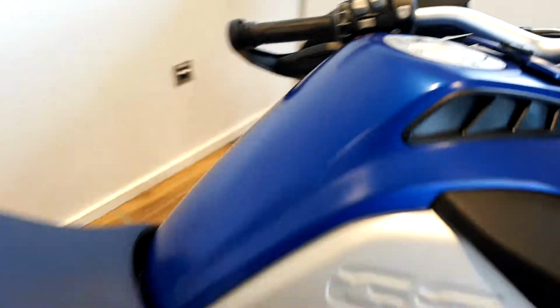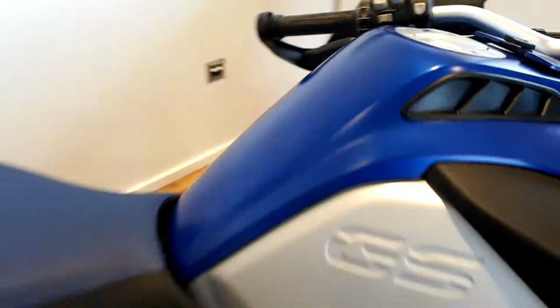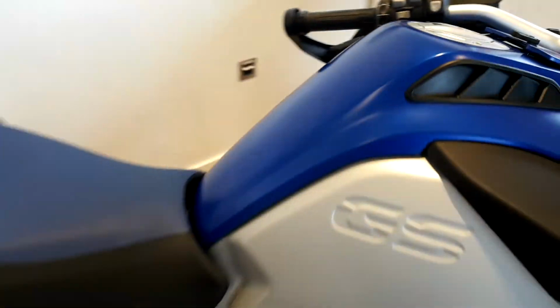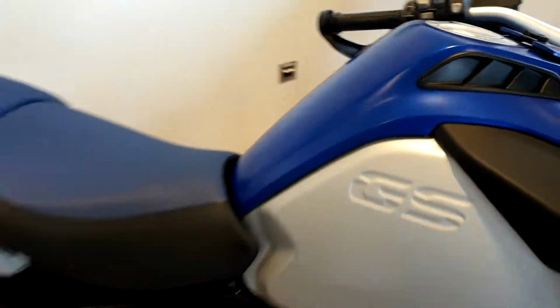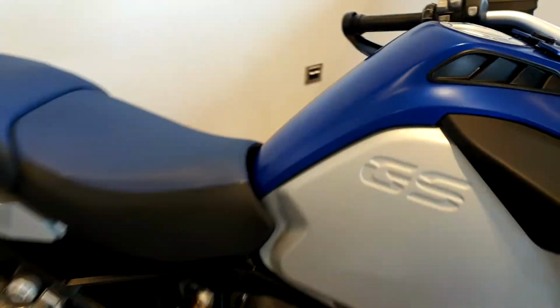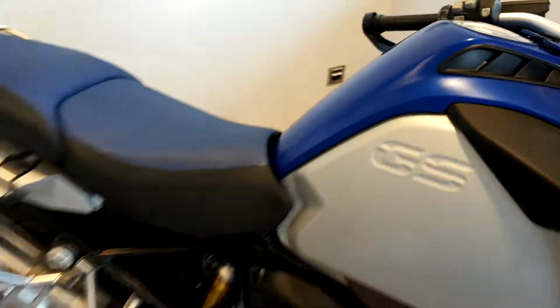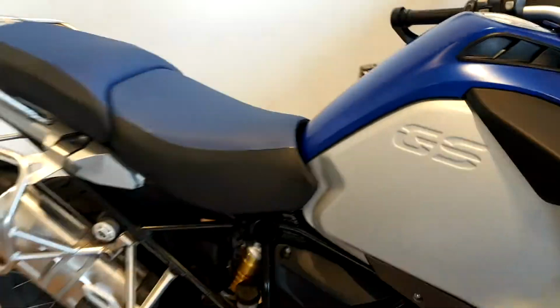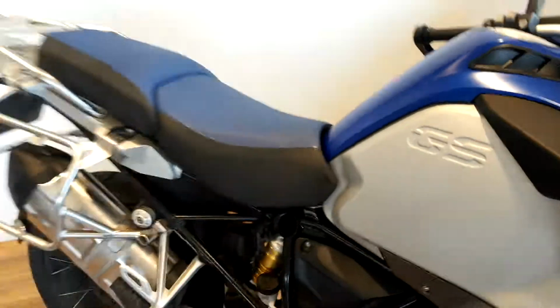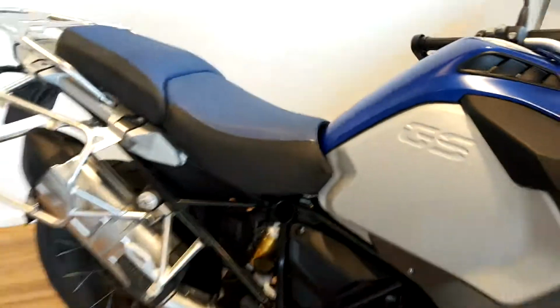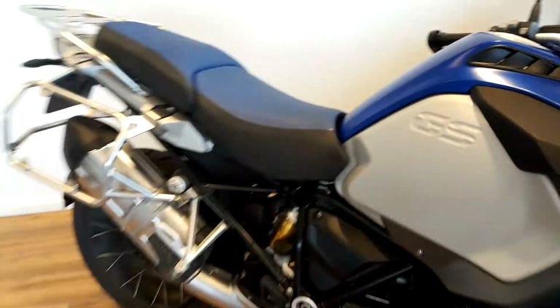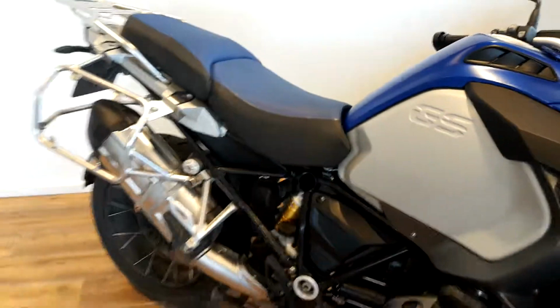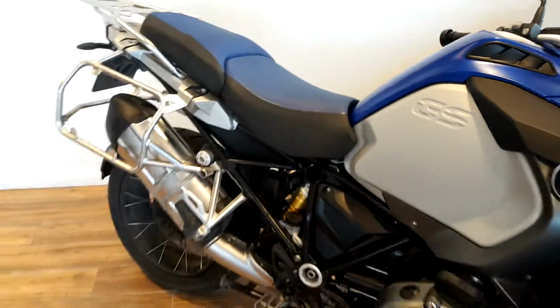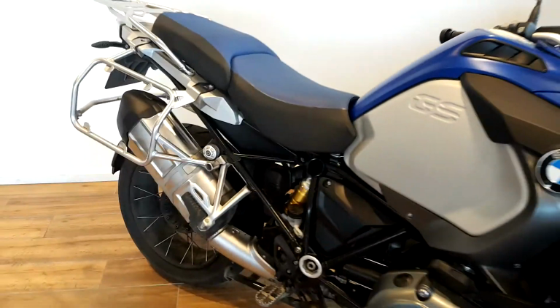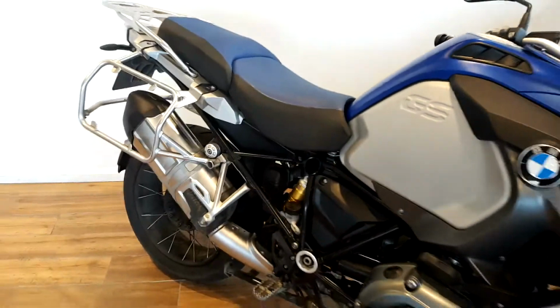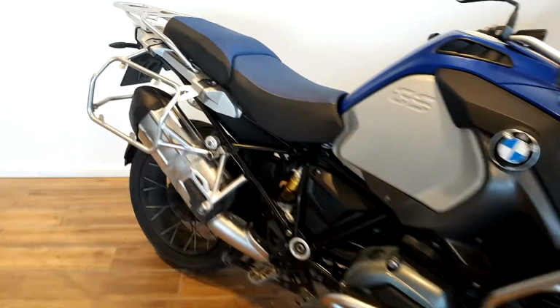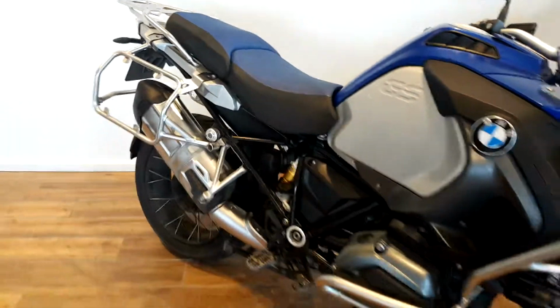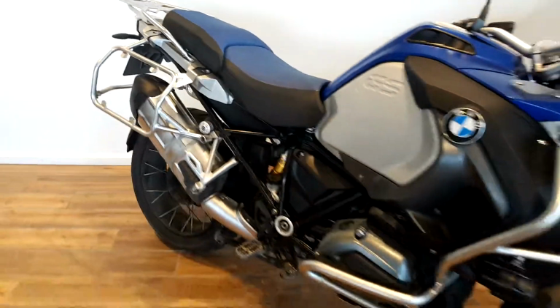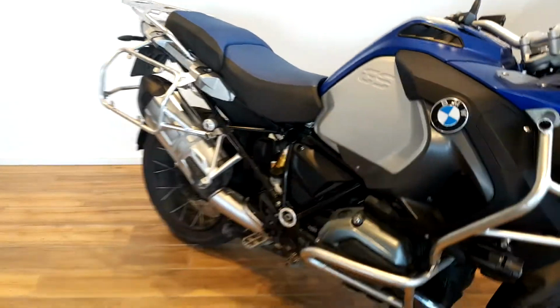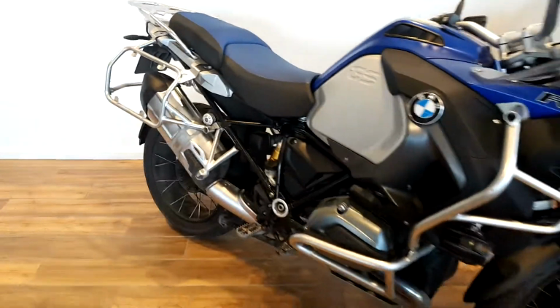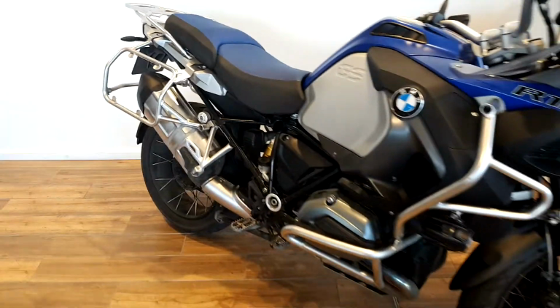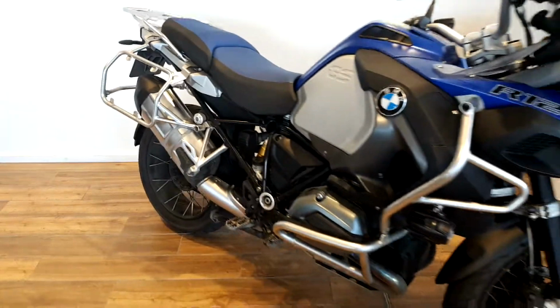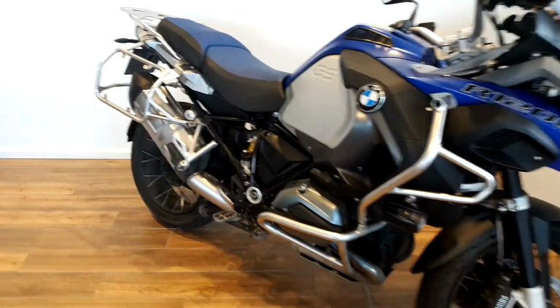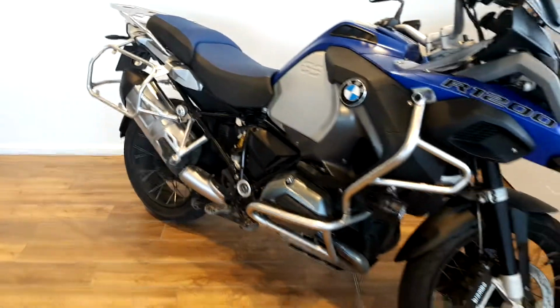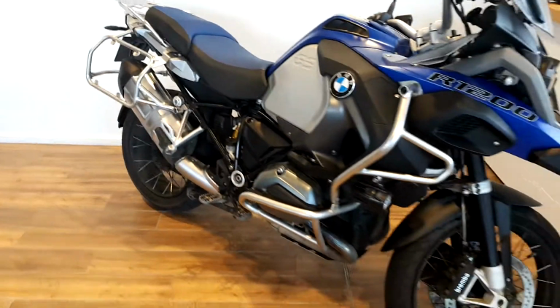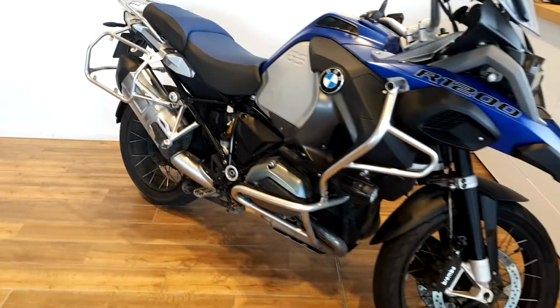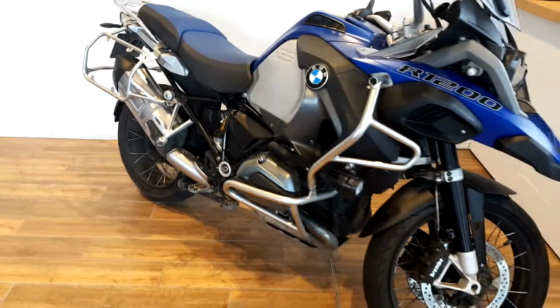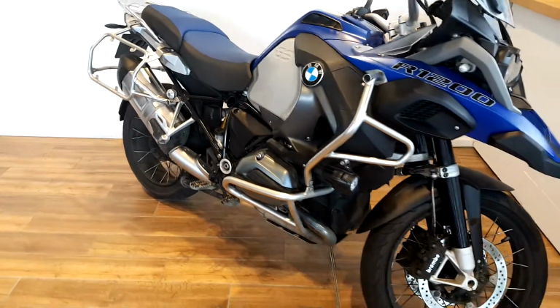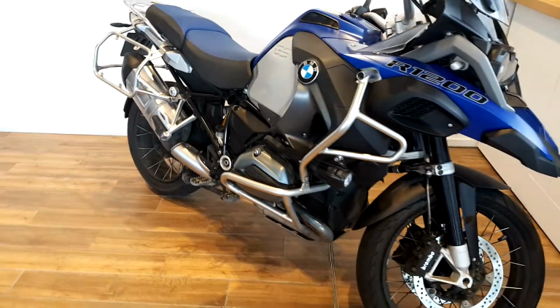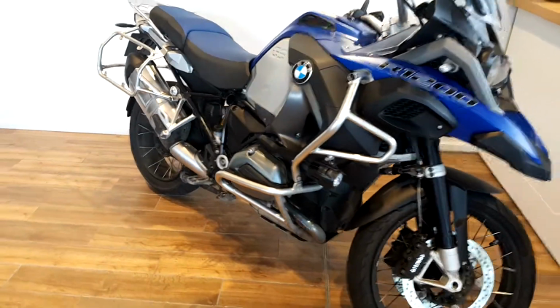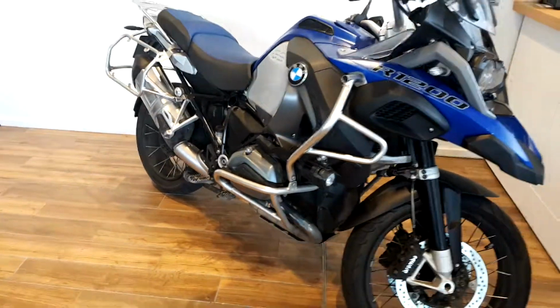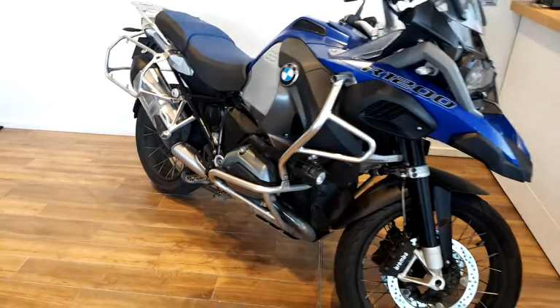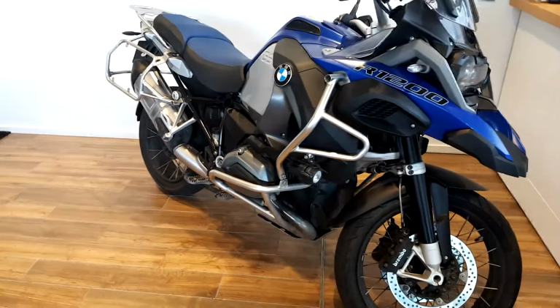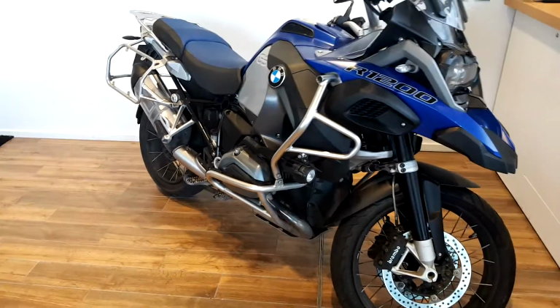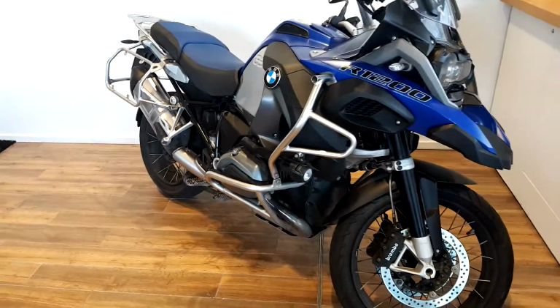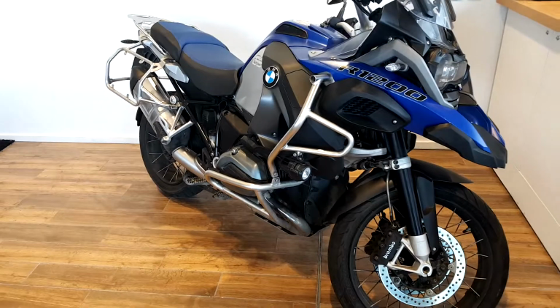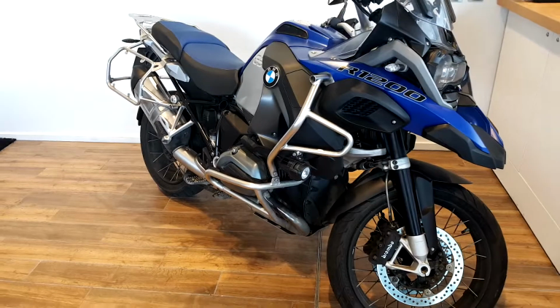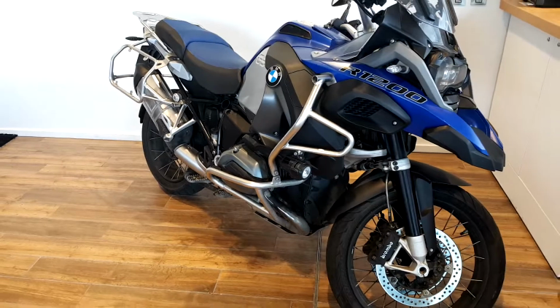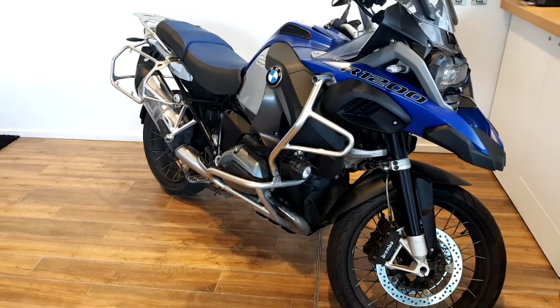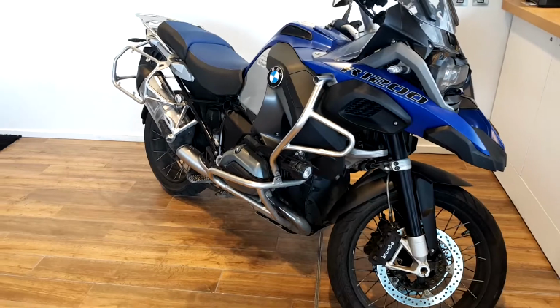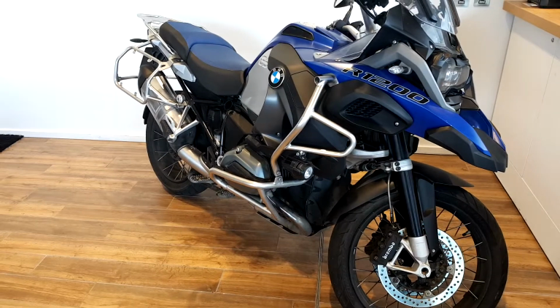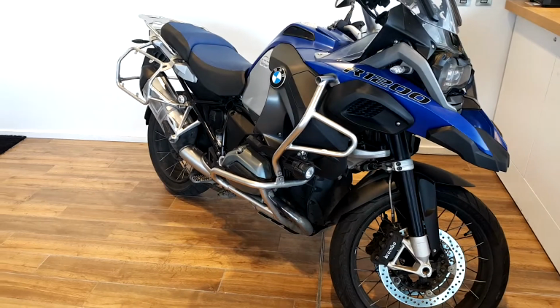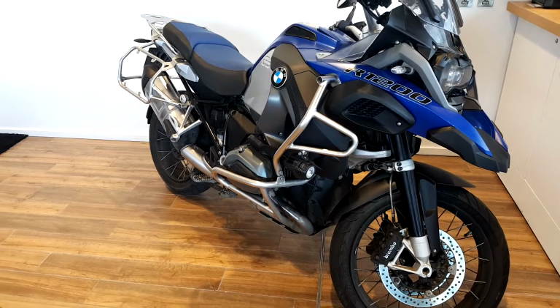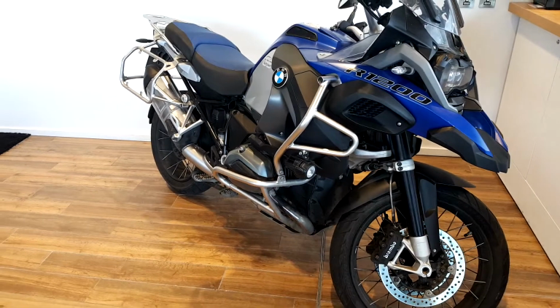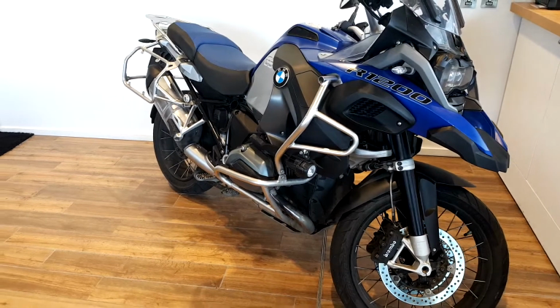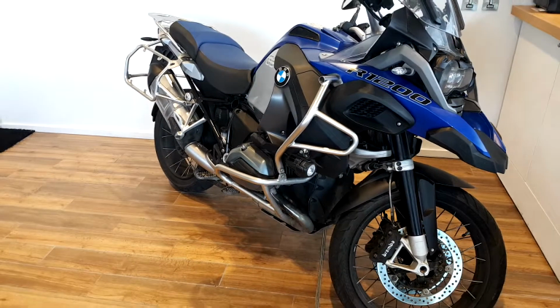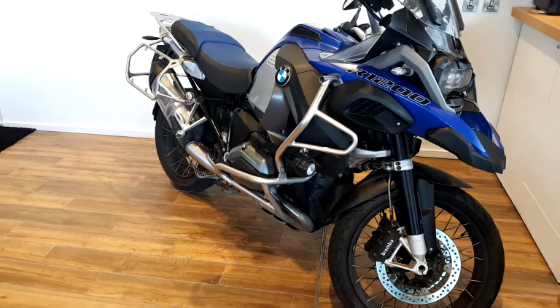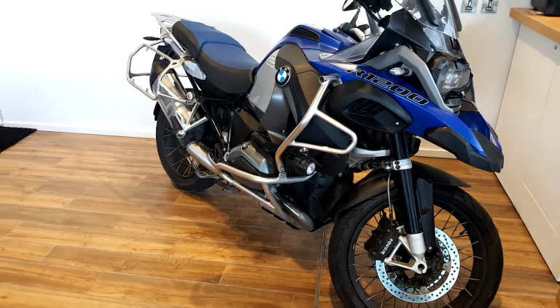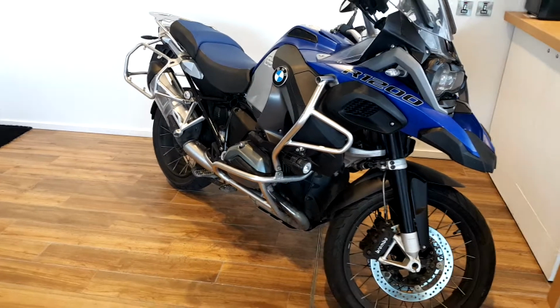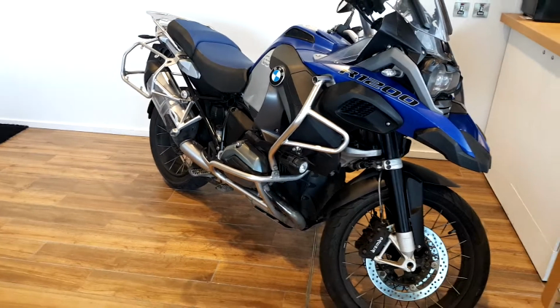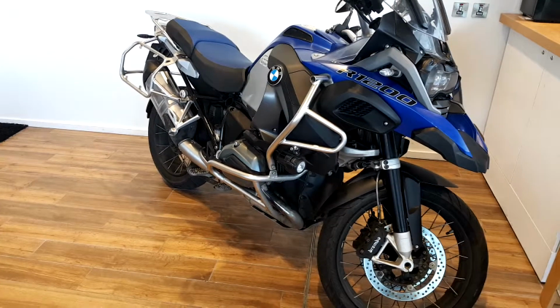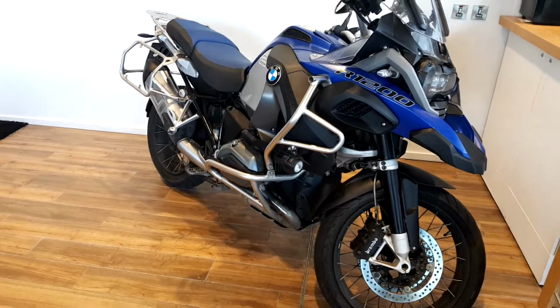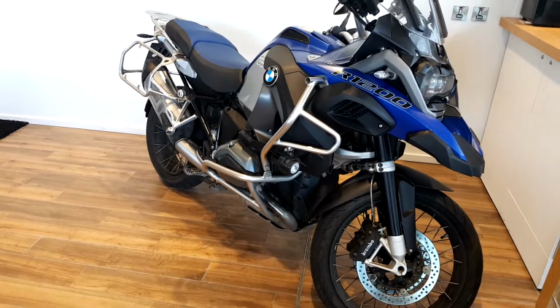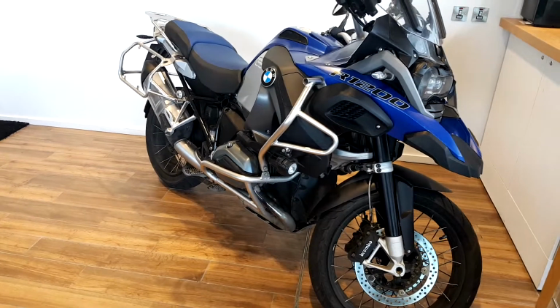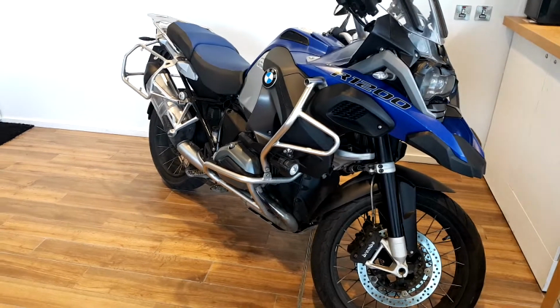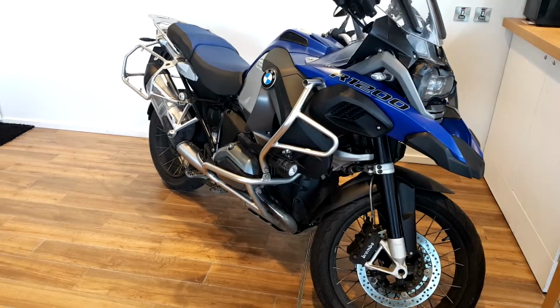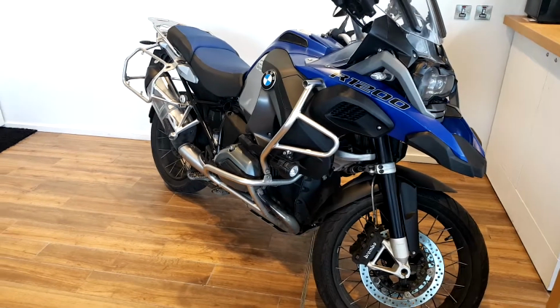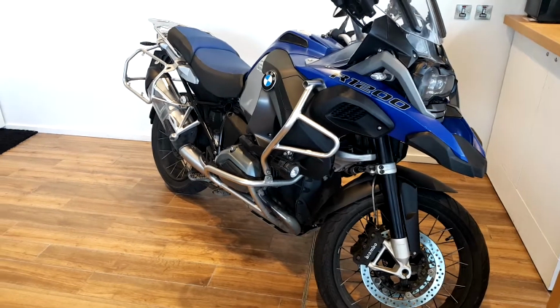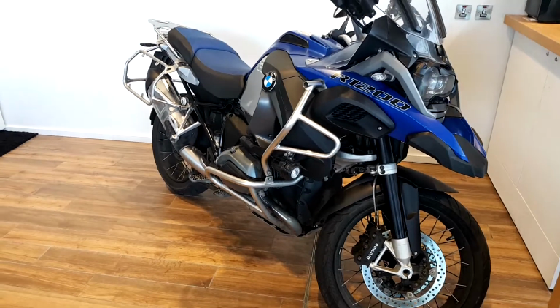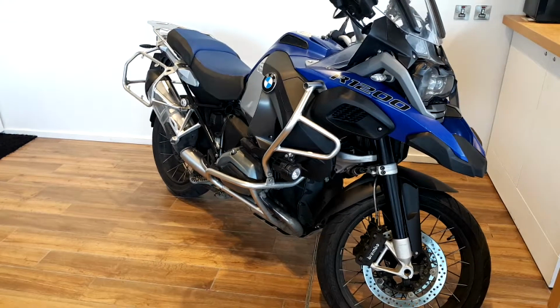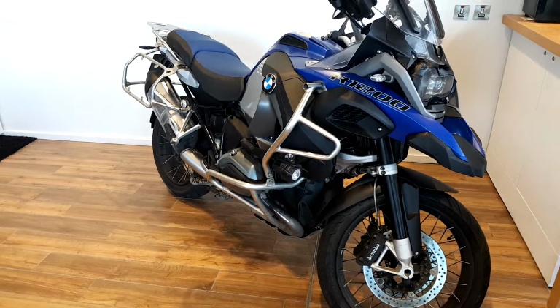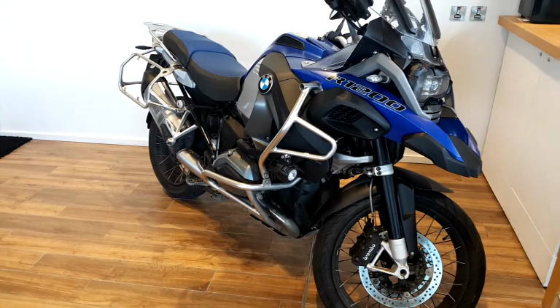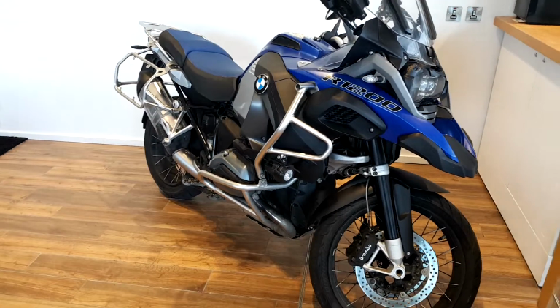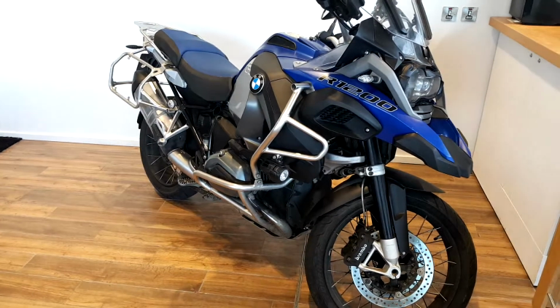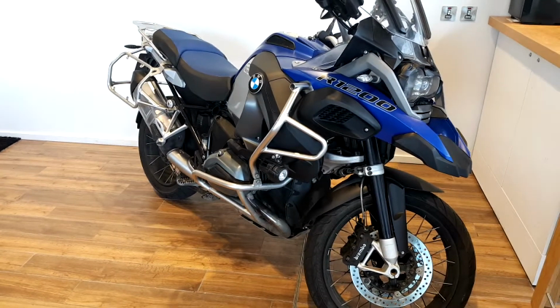The bike is a low chassis version of the GS Adventure. It comes with a full BMW service history and will also have a 12-month warranty for its new owner.